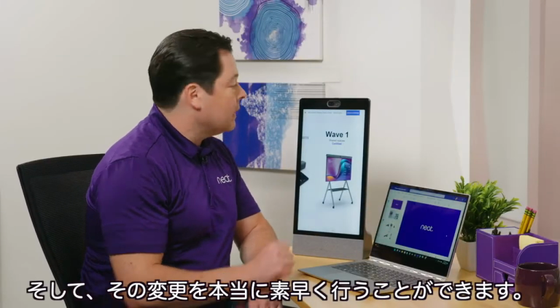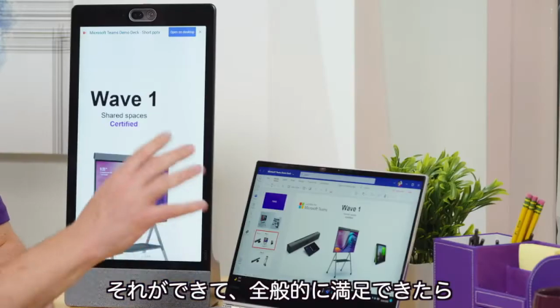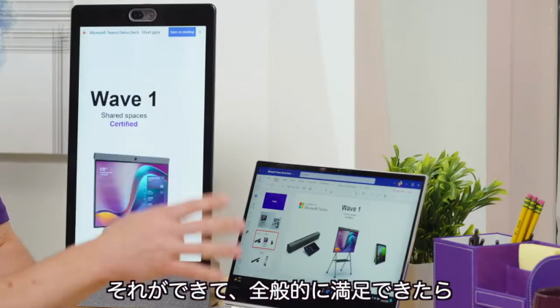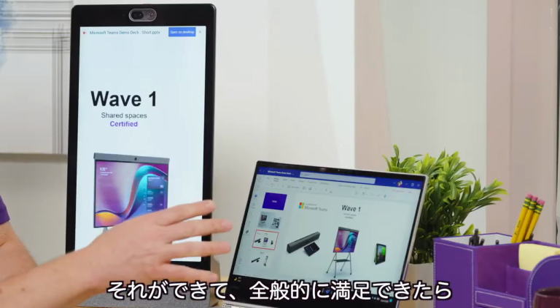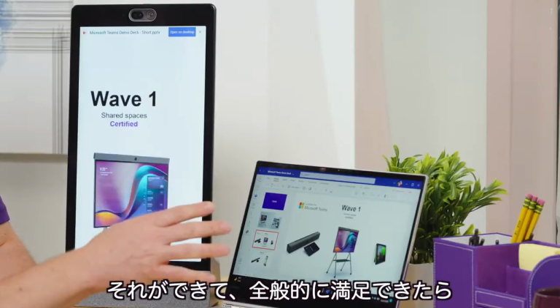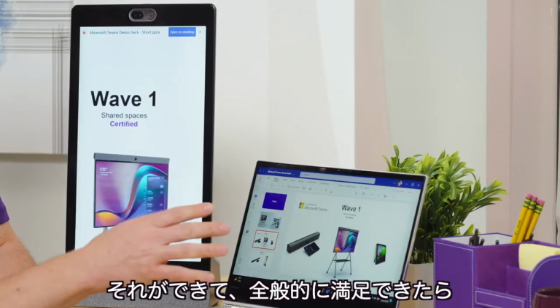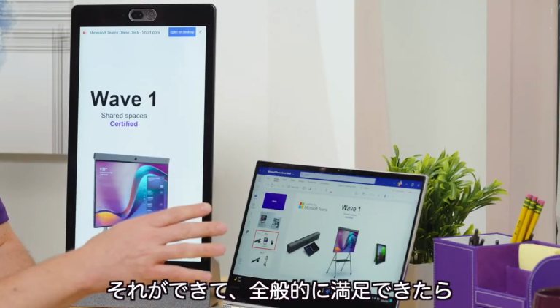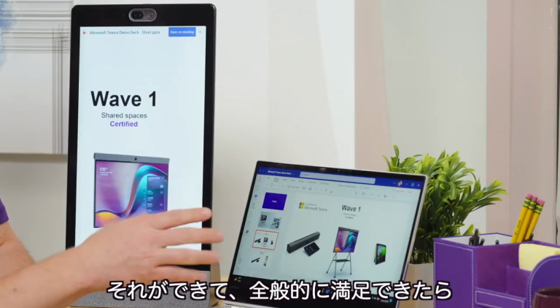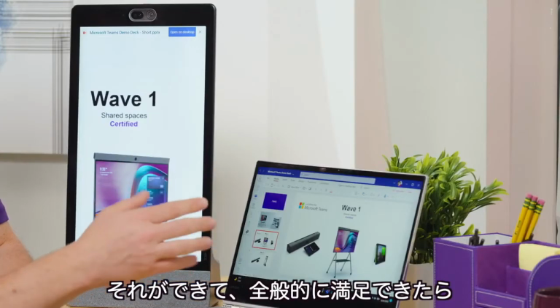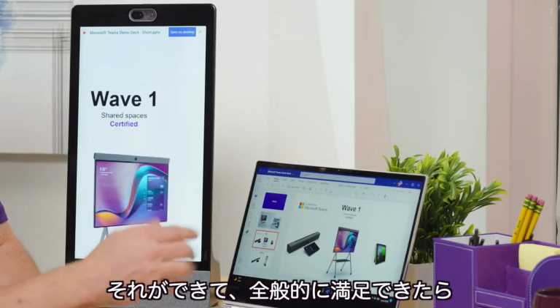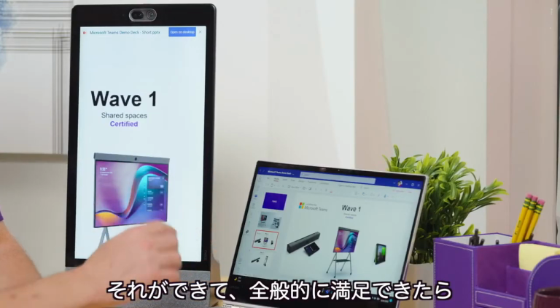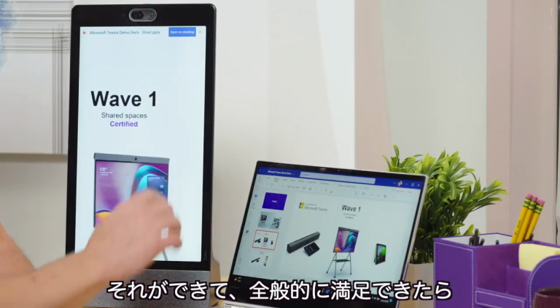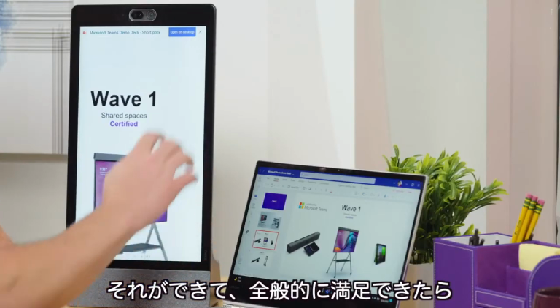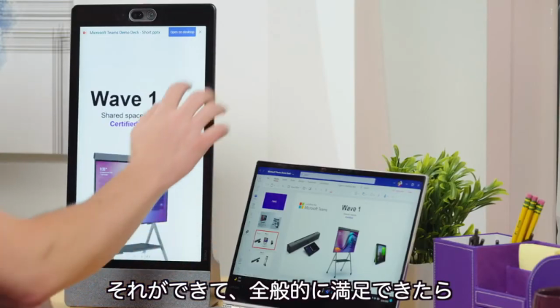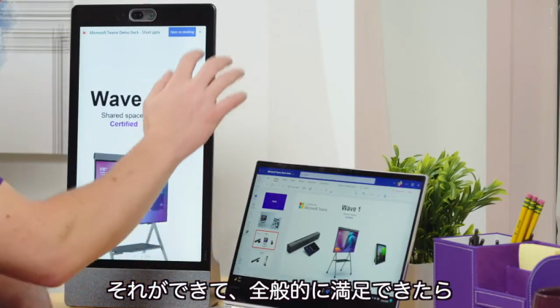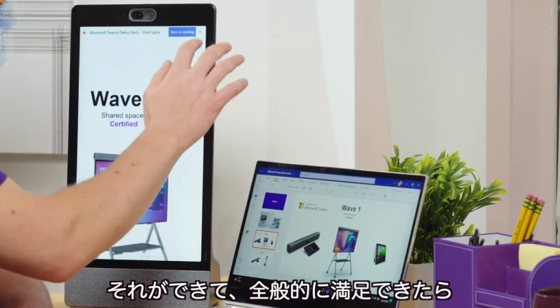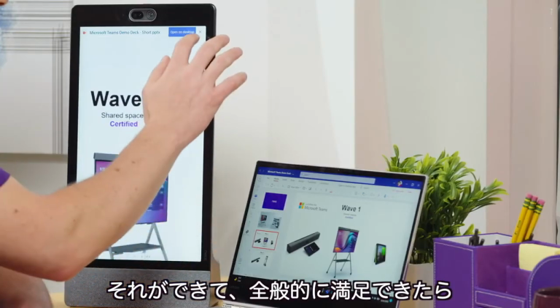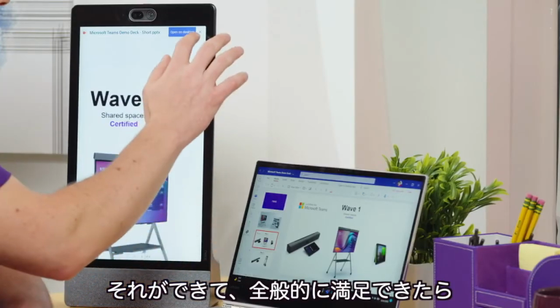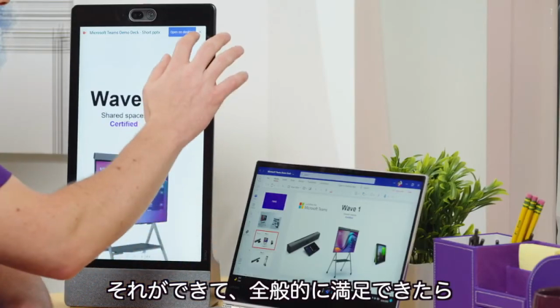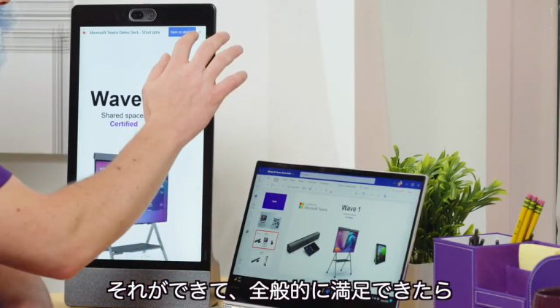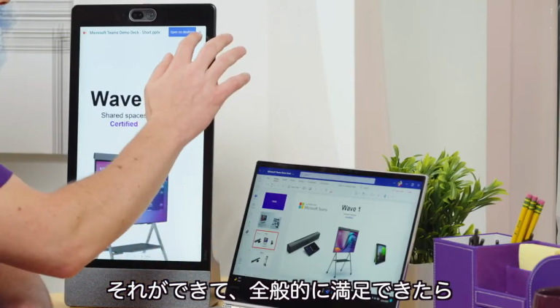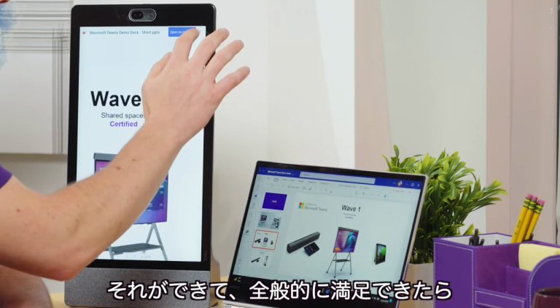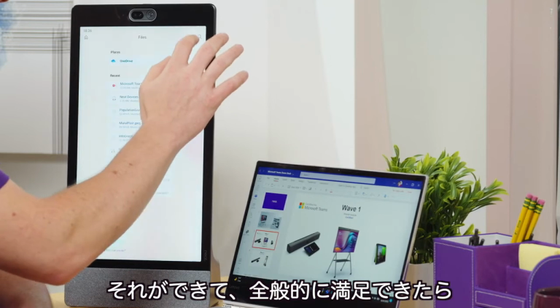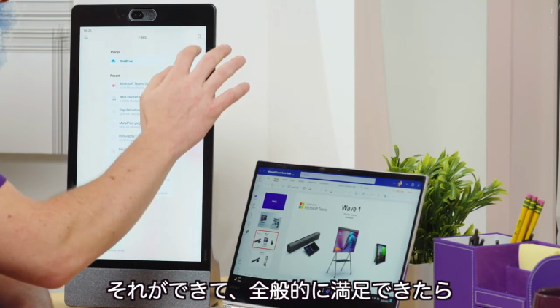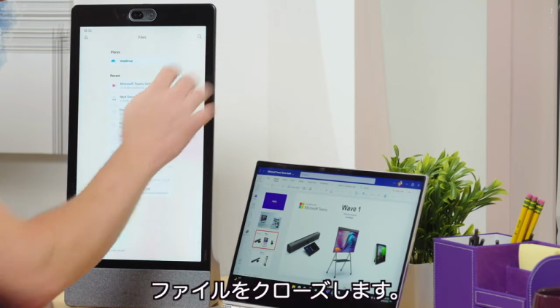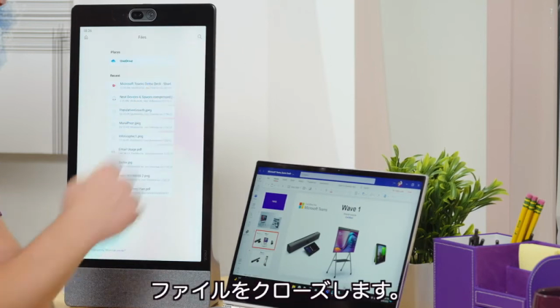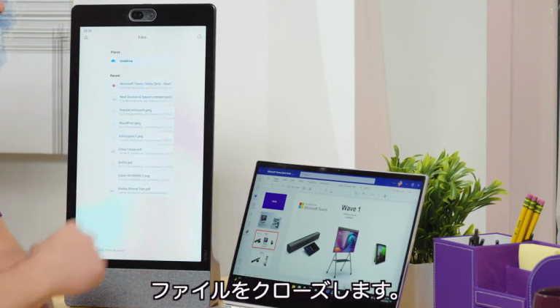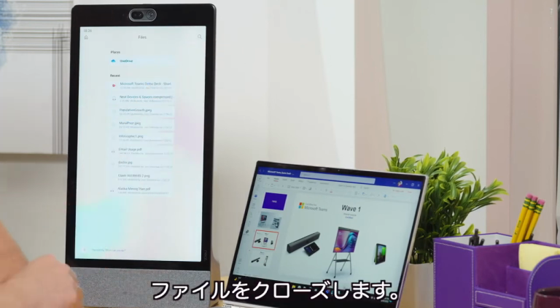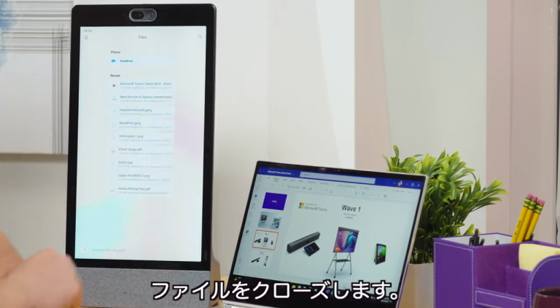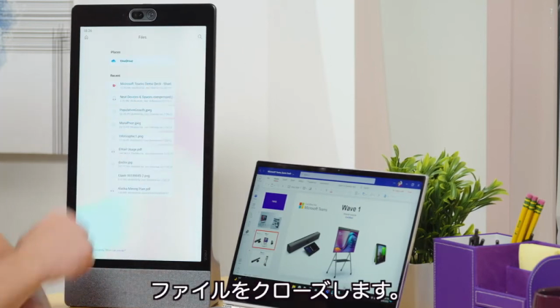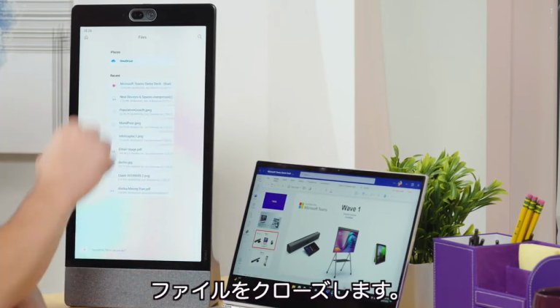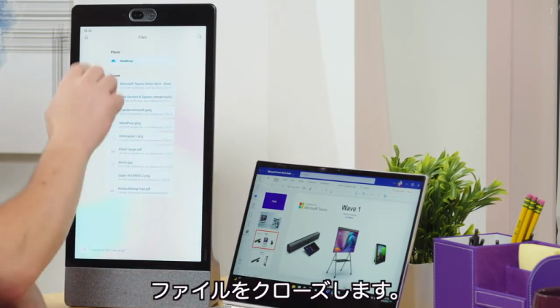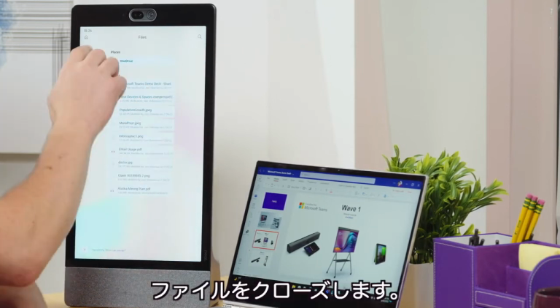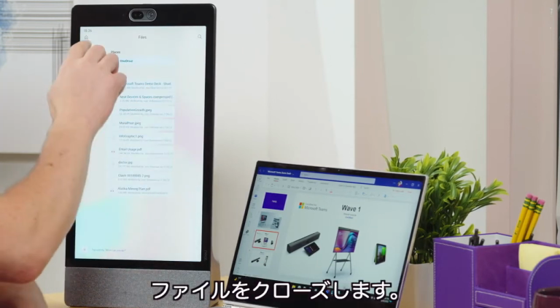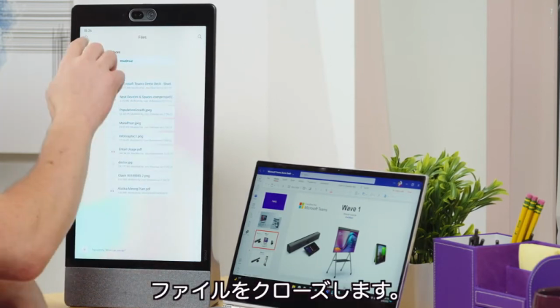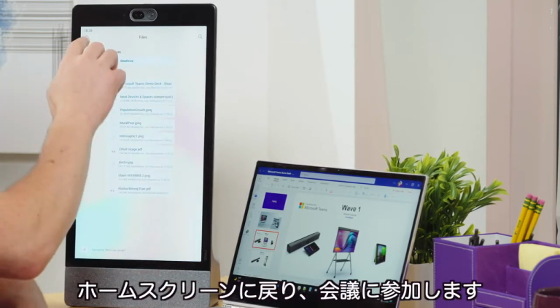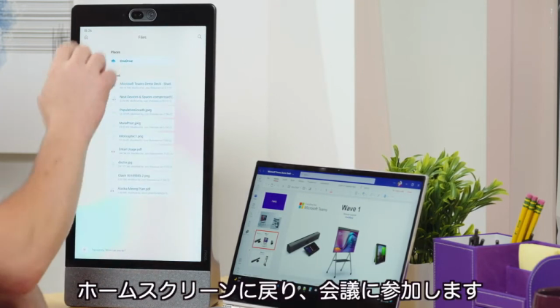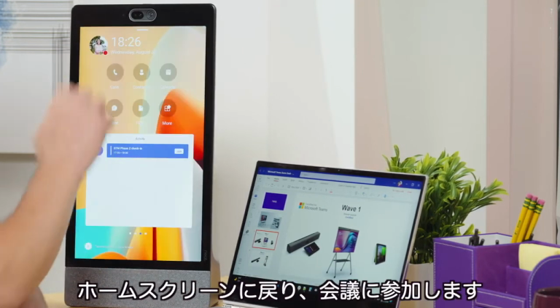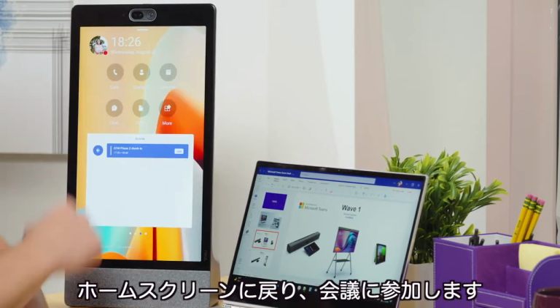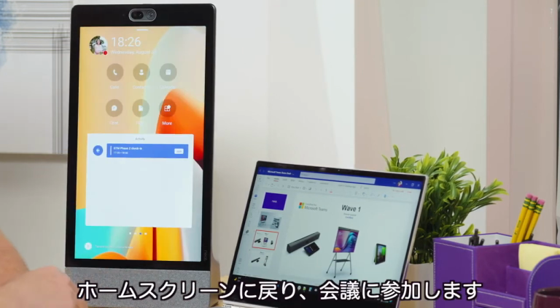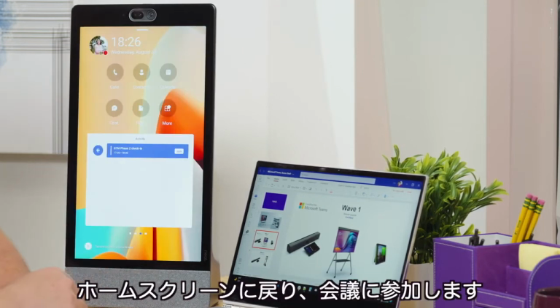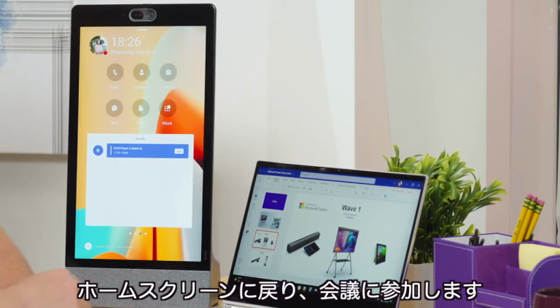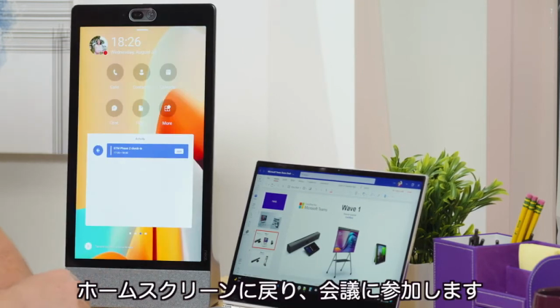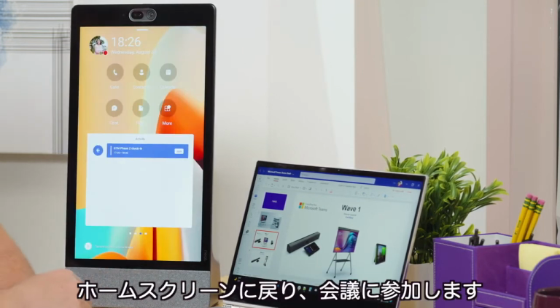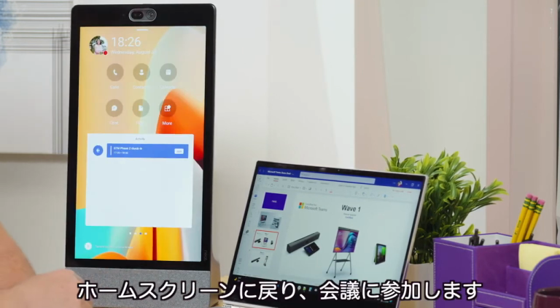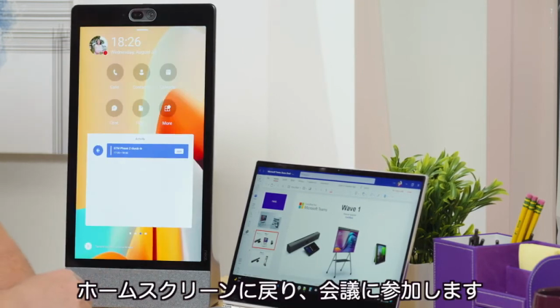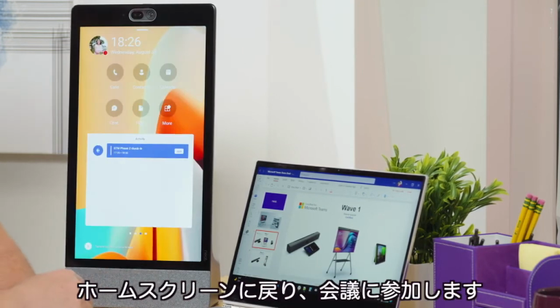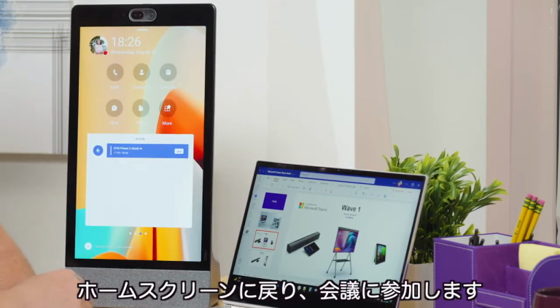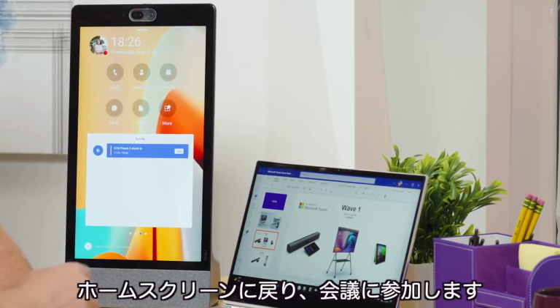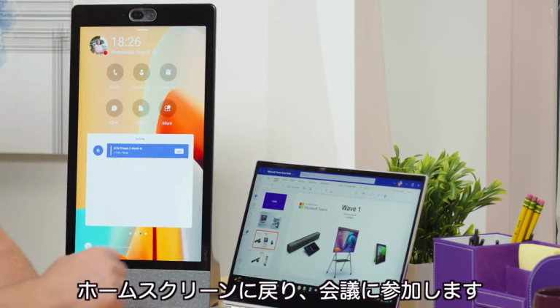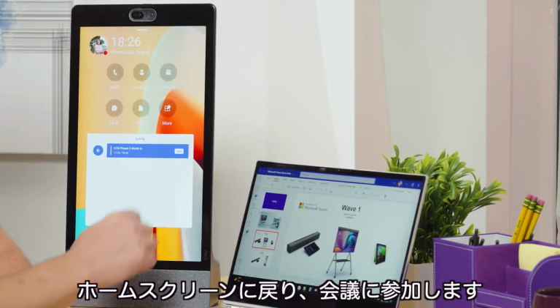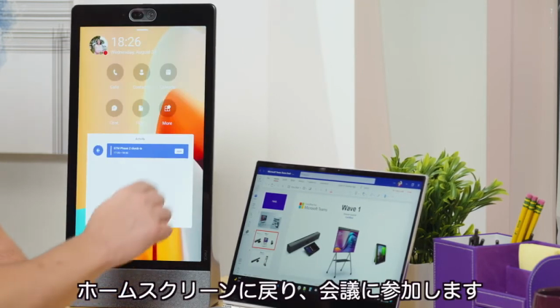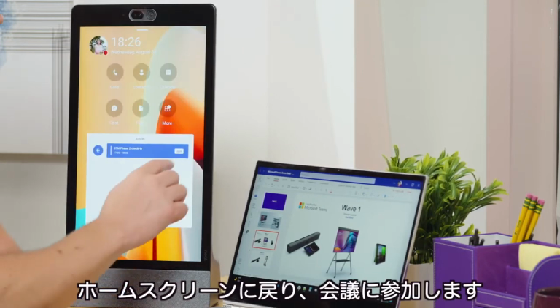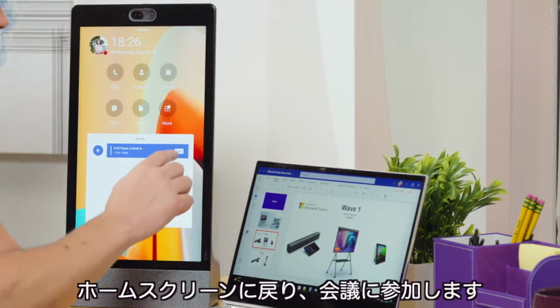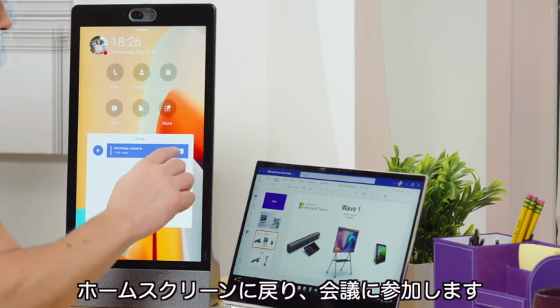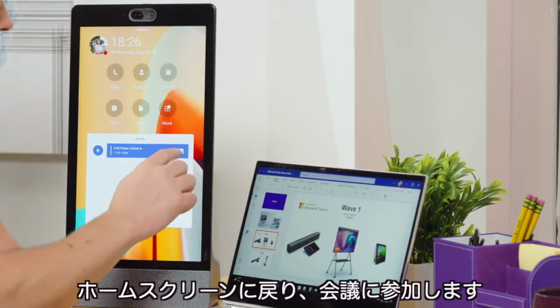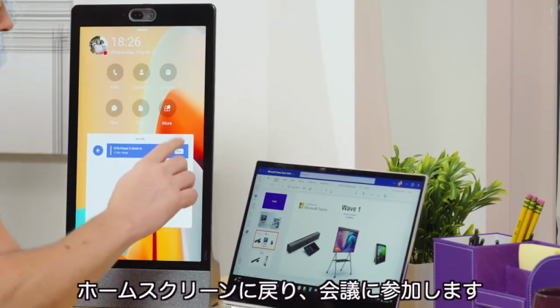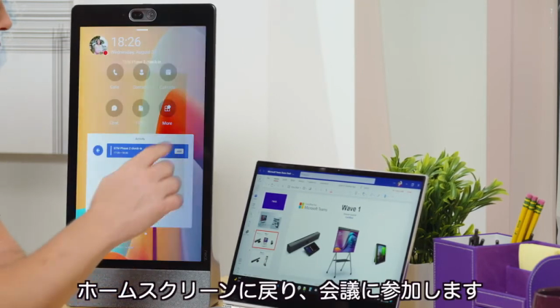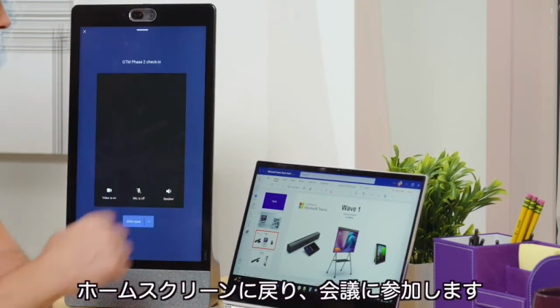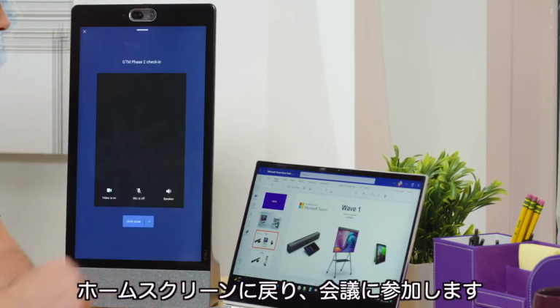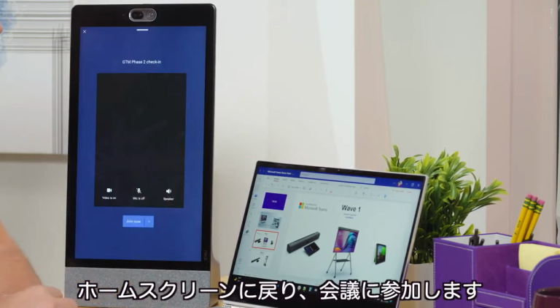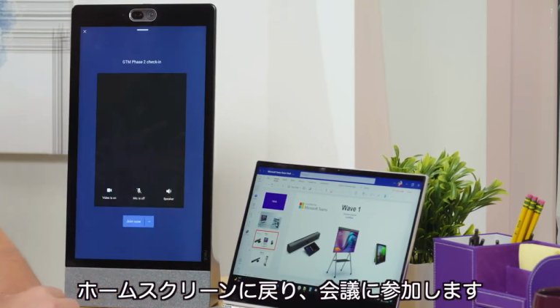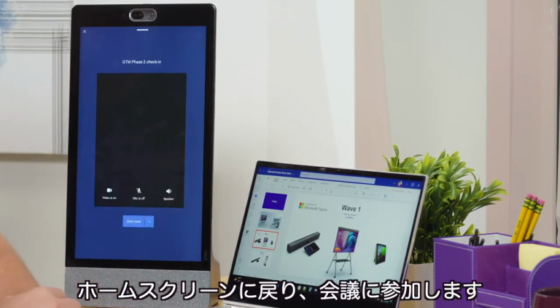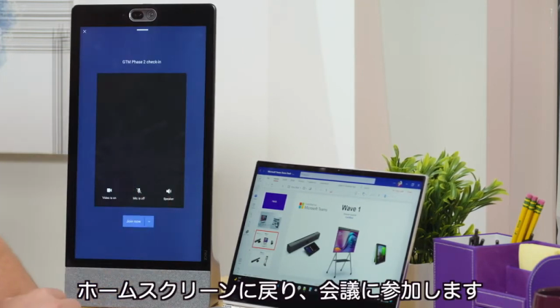Once I've done that and I'm happy with how it looks, I just close it up here, go back to my home screen, and join my meeting.